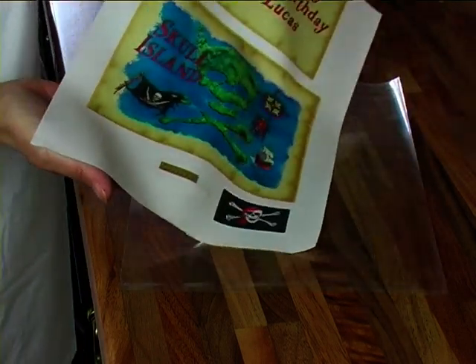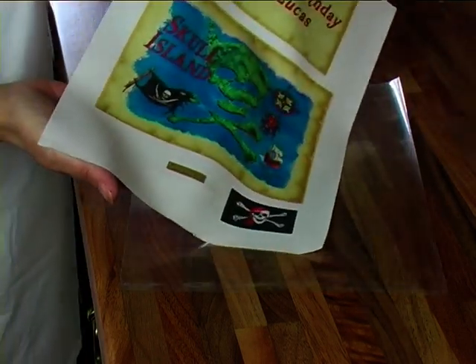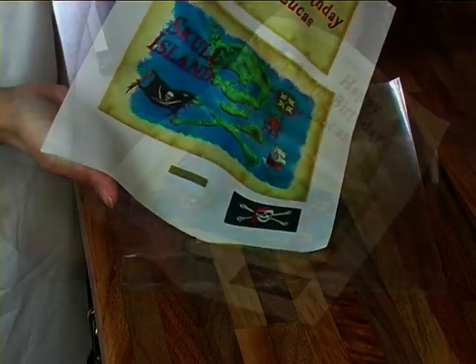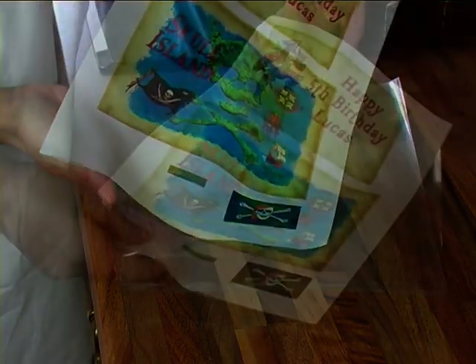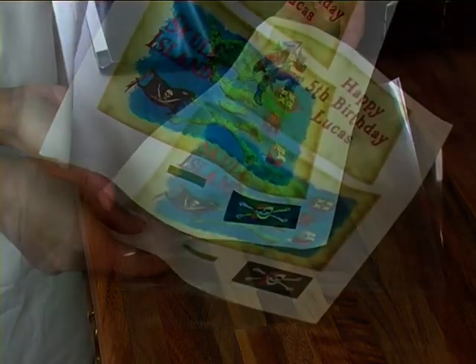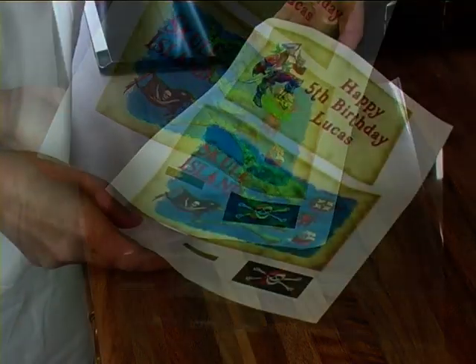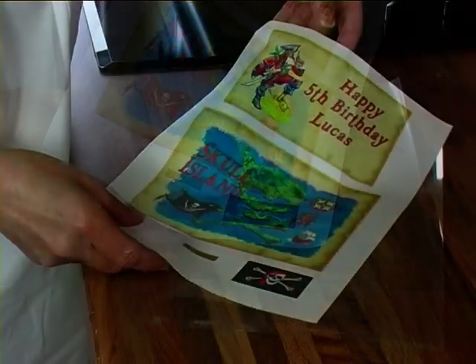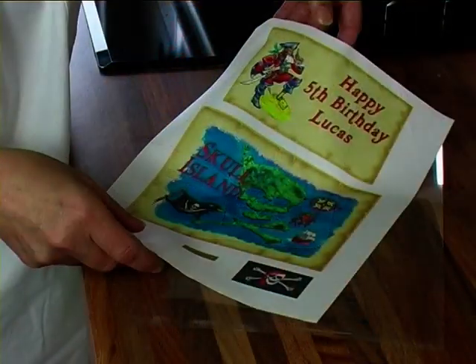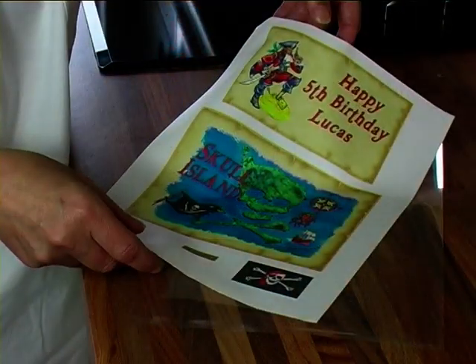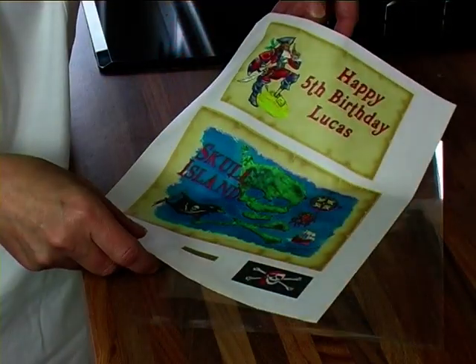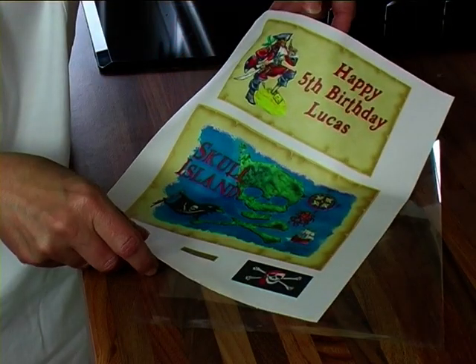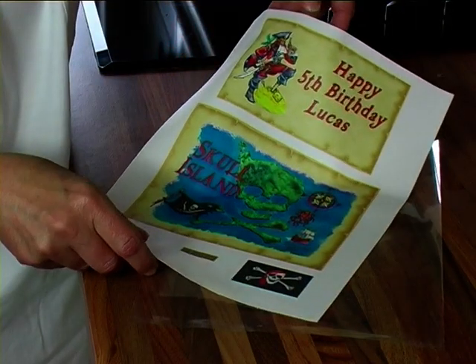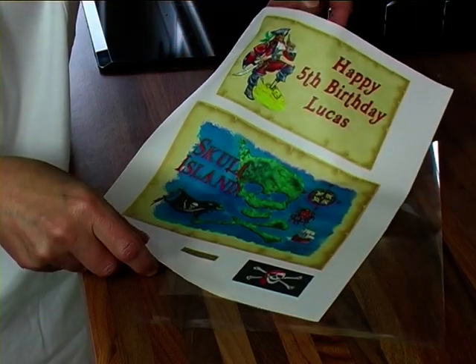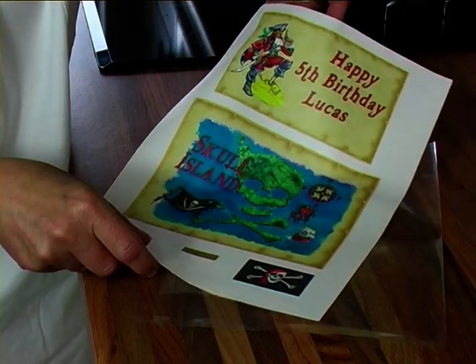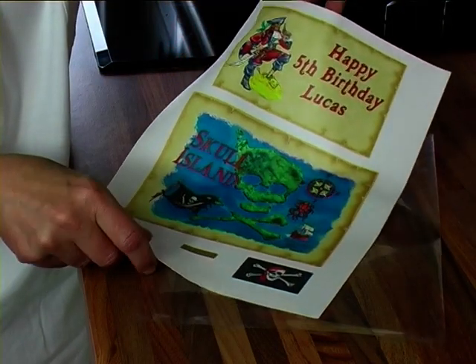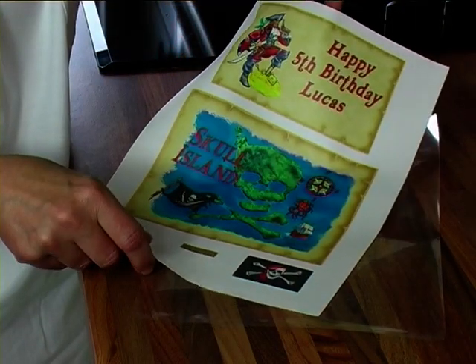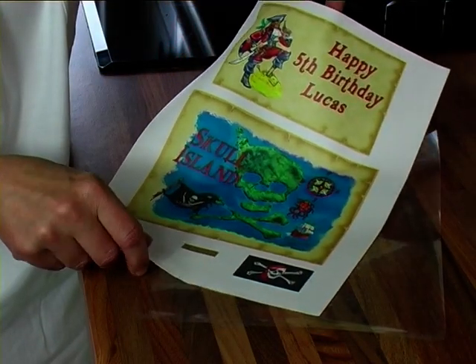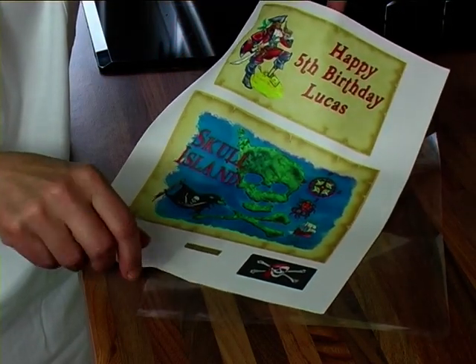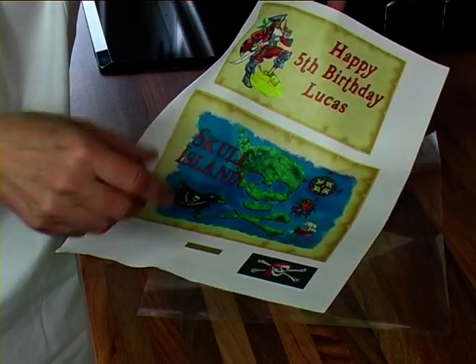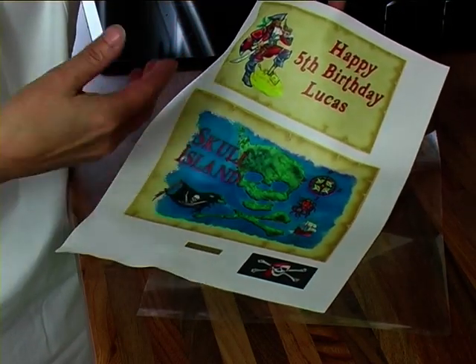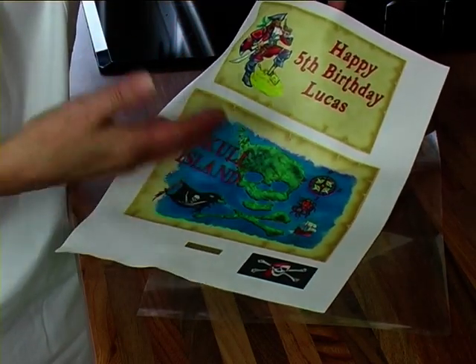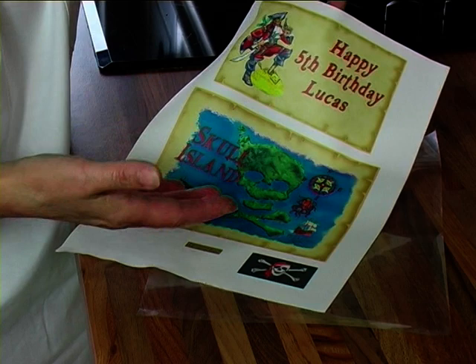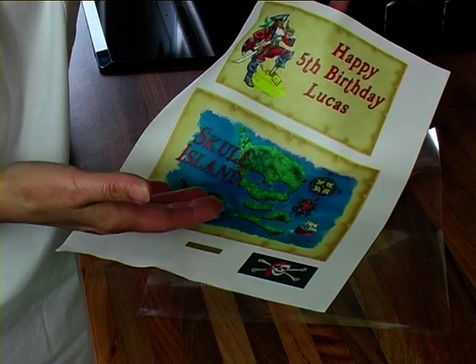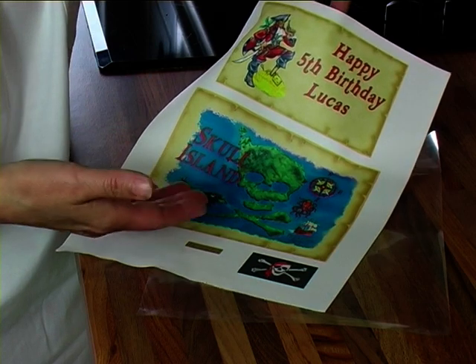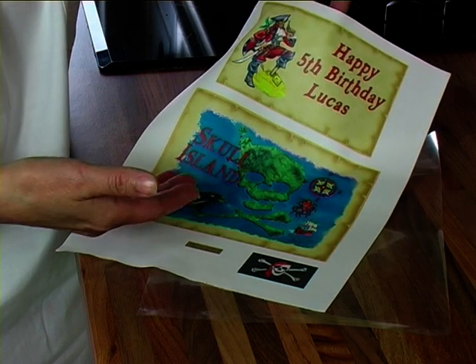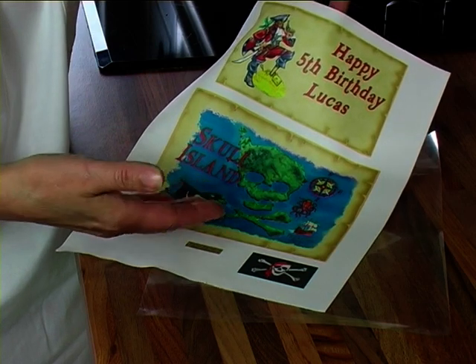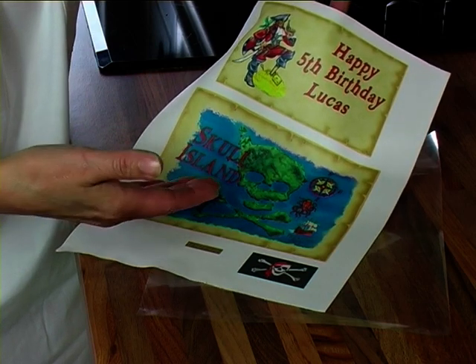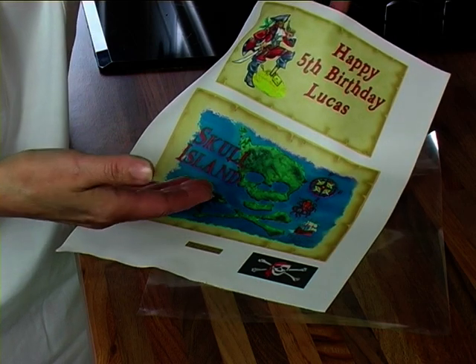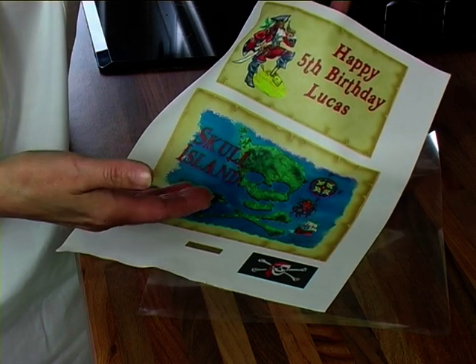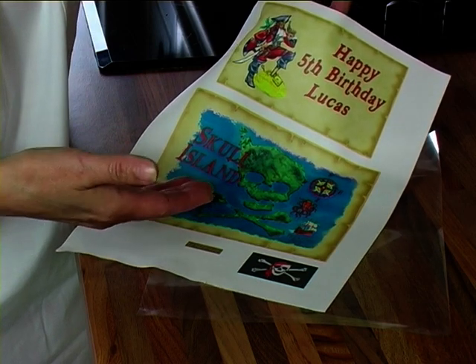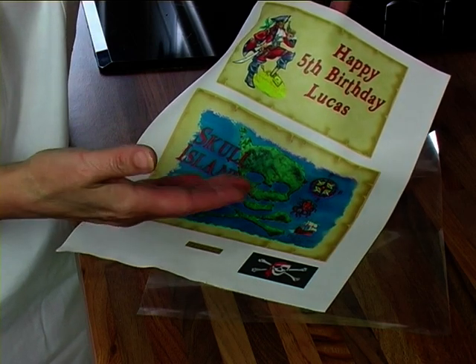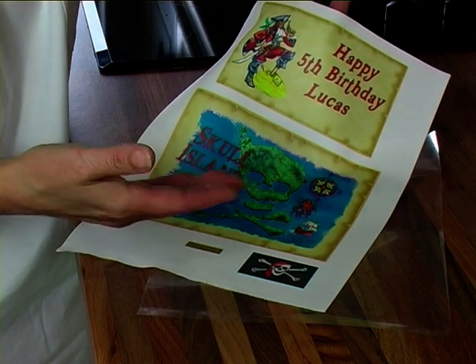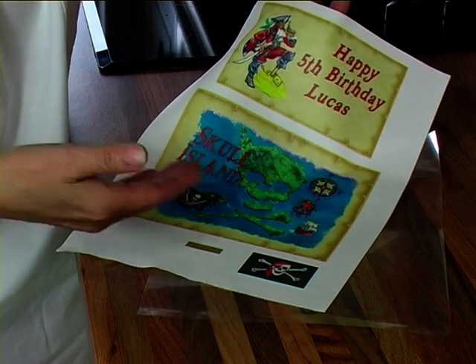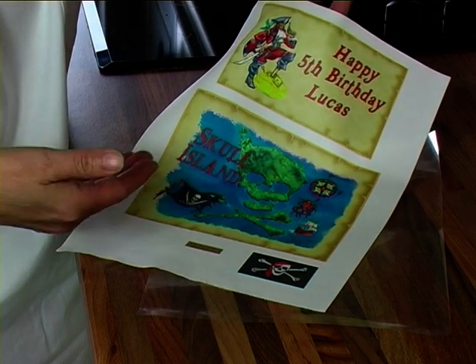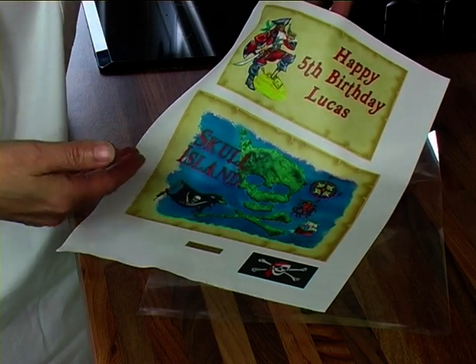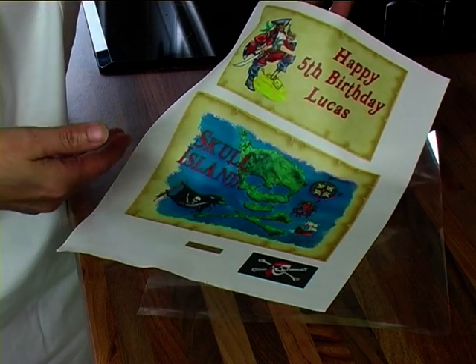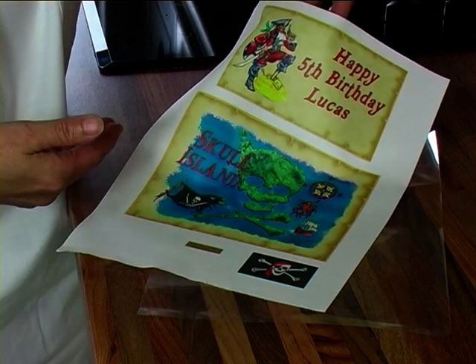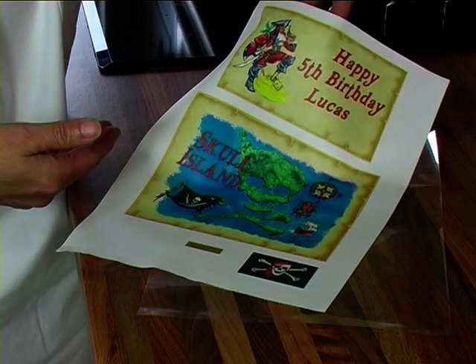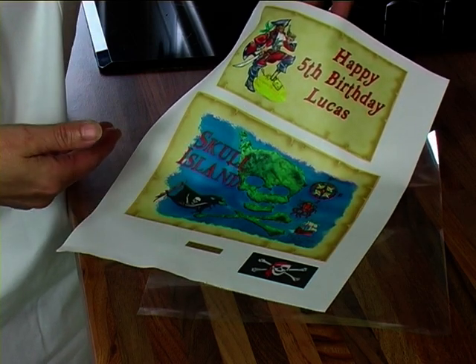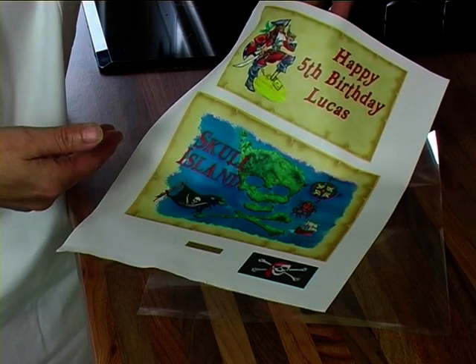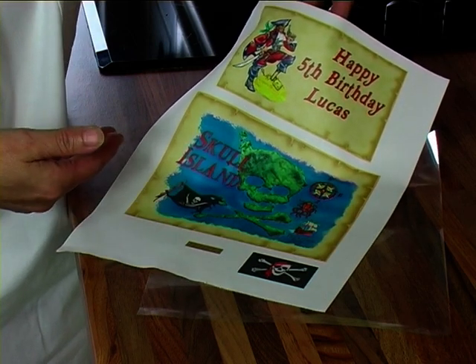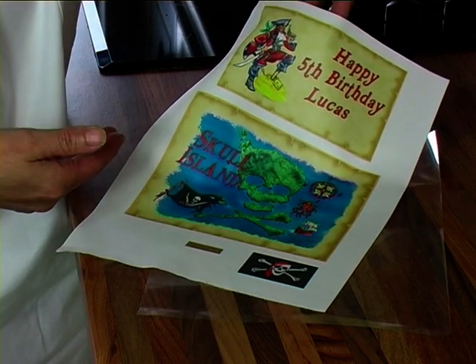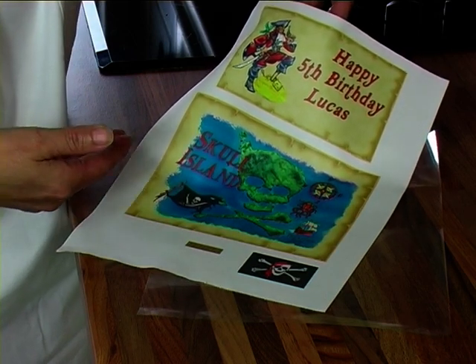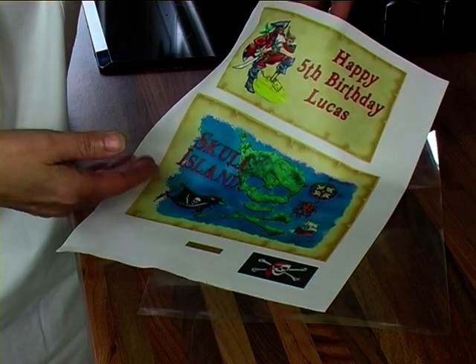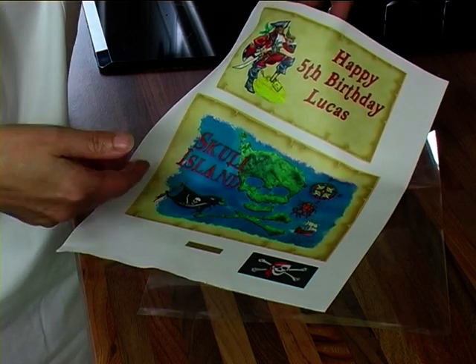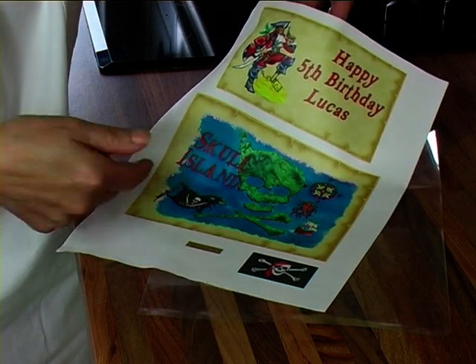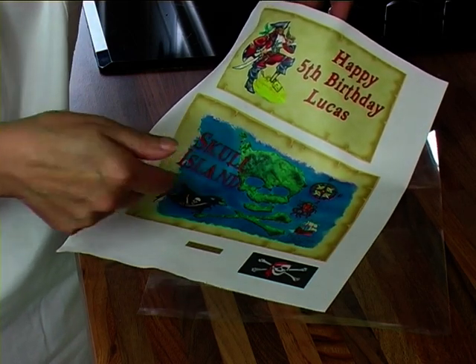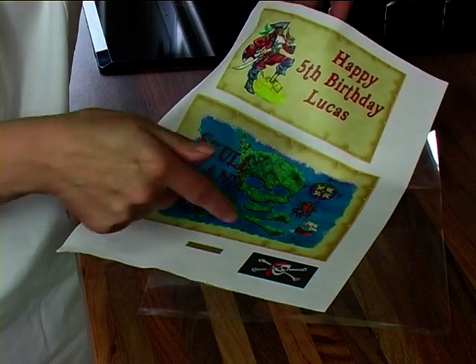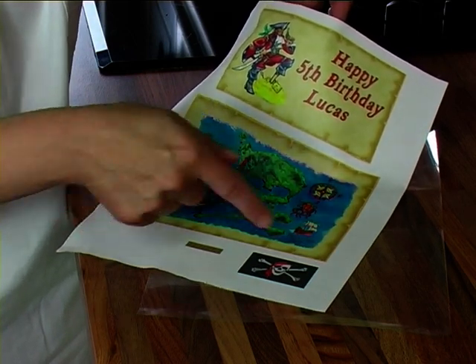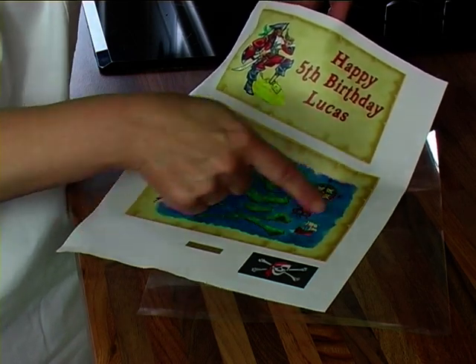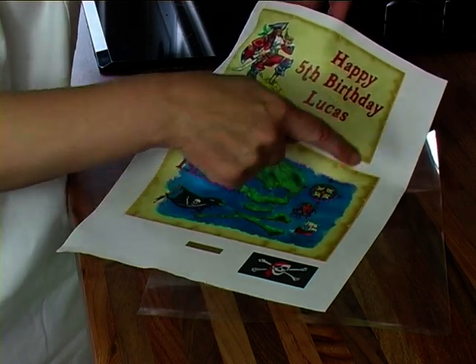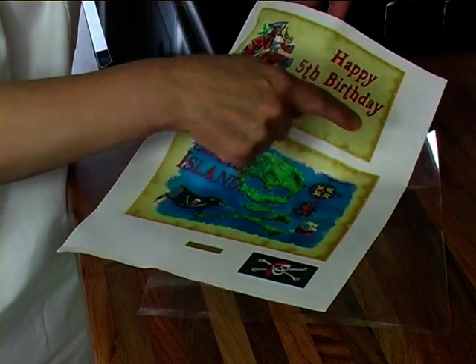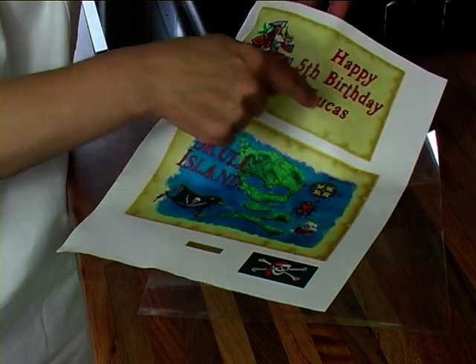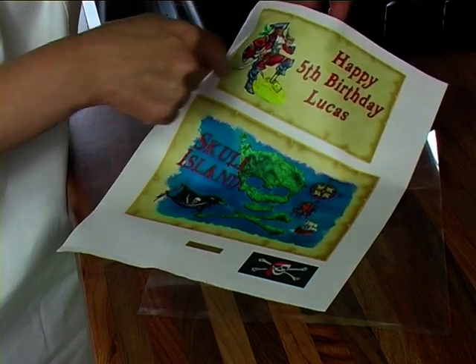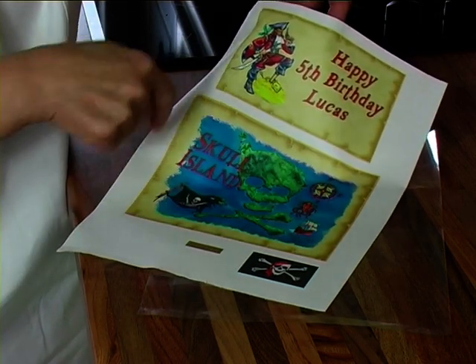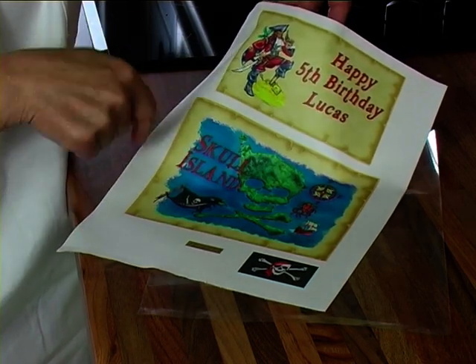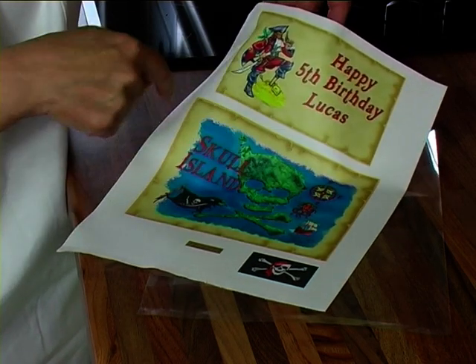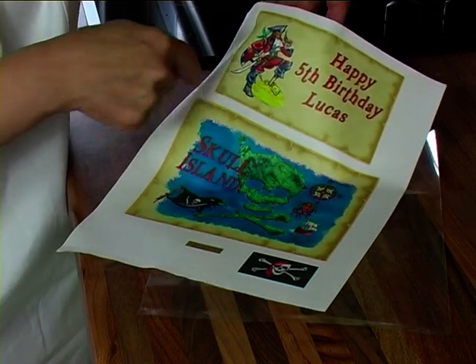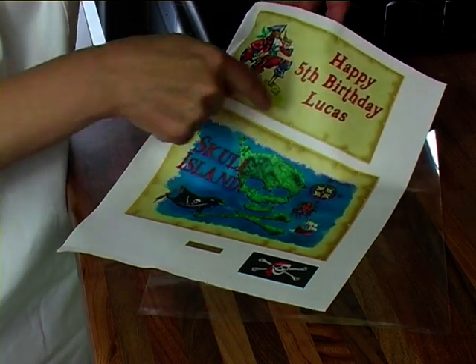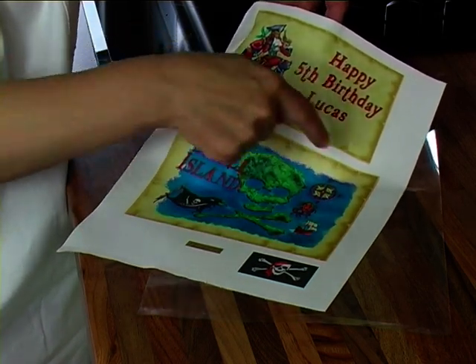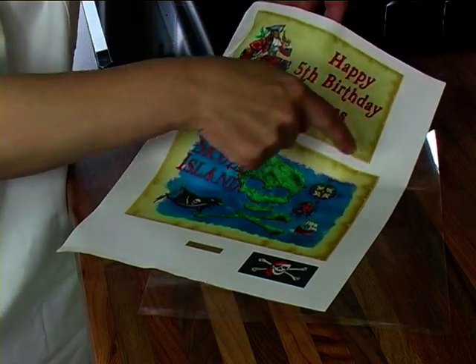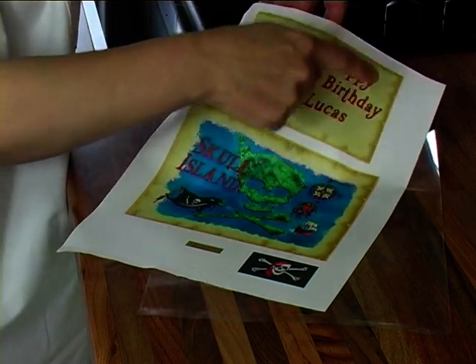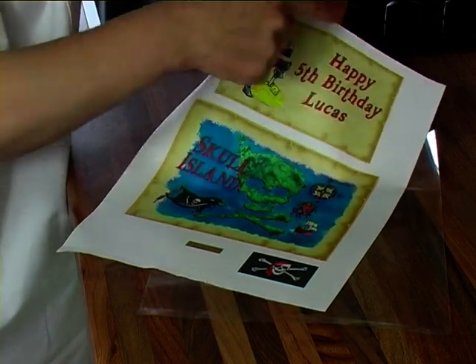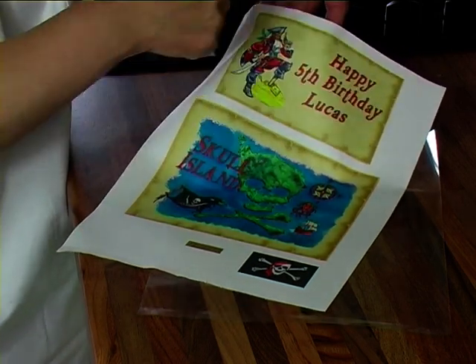Now you can cut it with a pair of scissors and cut out all the little shapes that you want to cut out to put onto the cake.